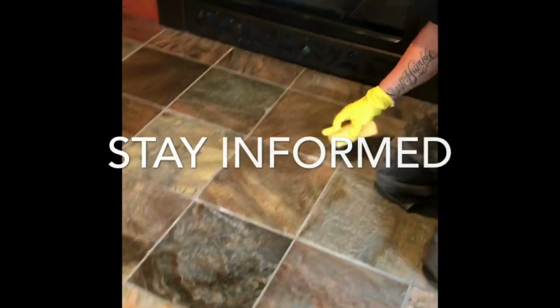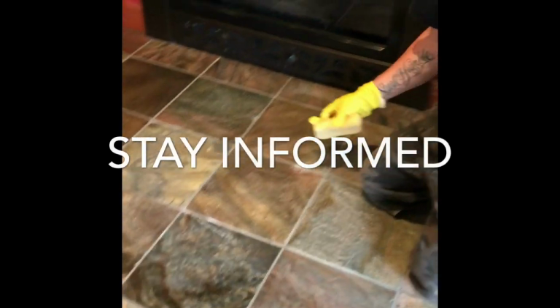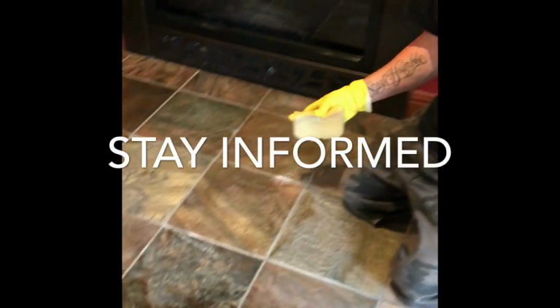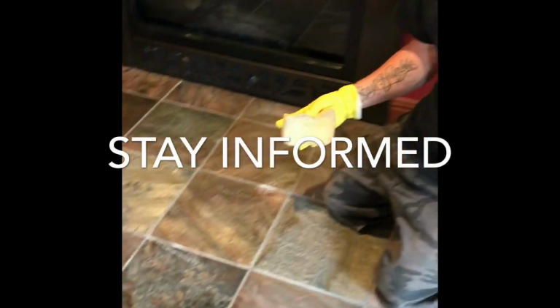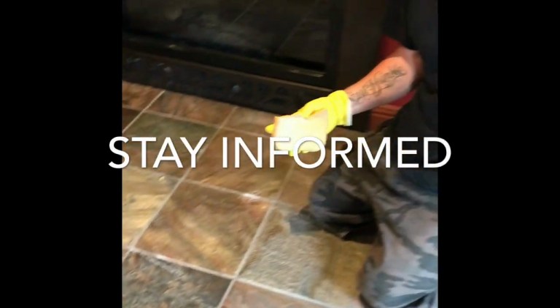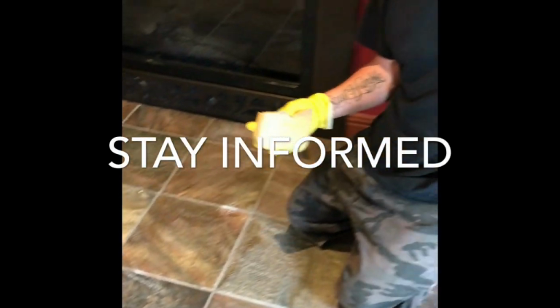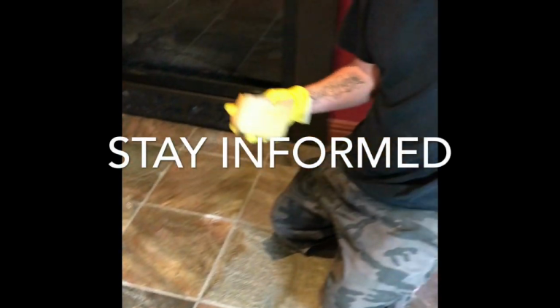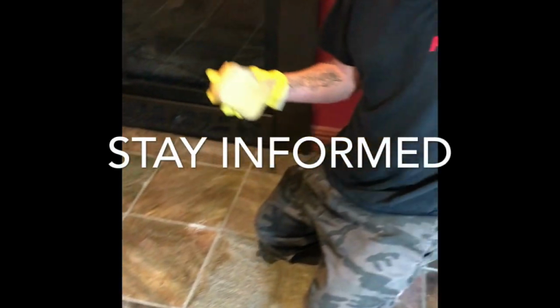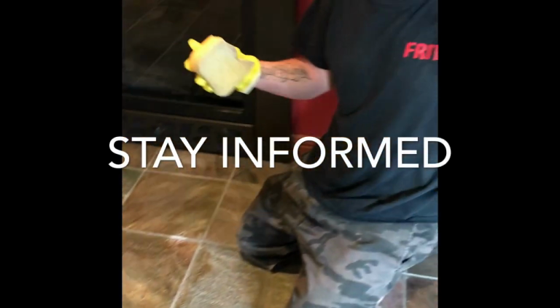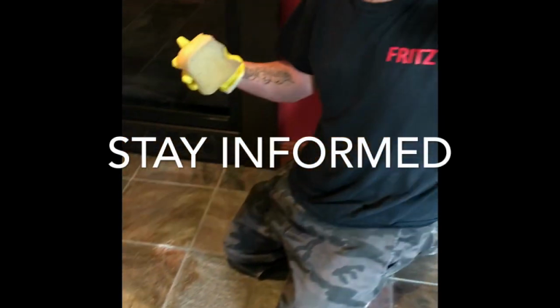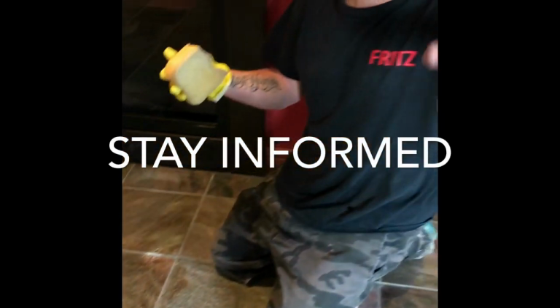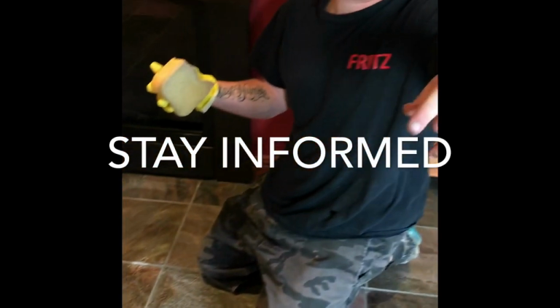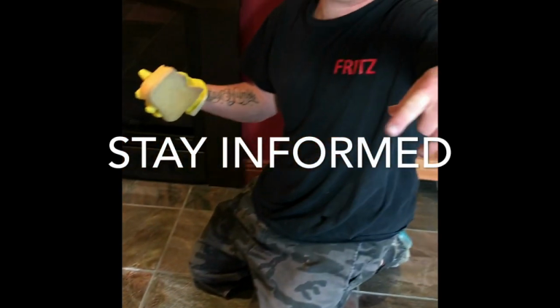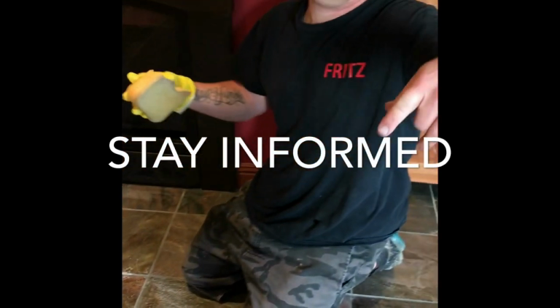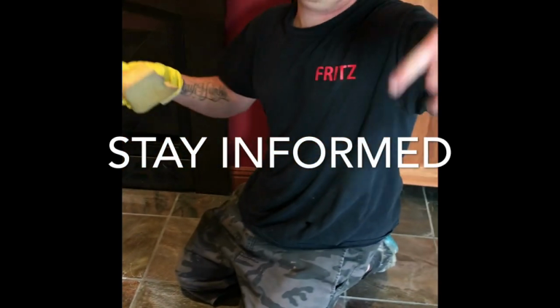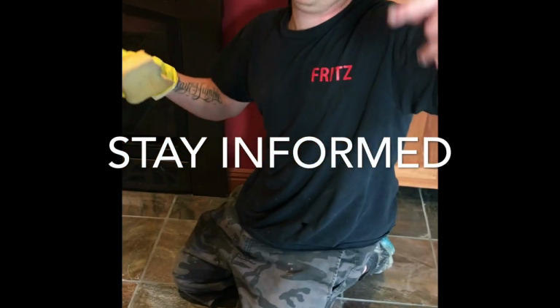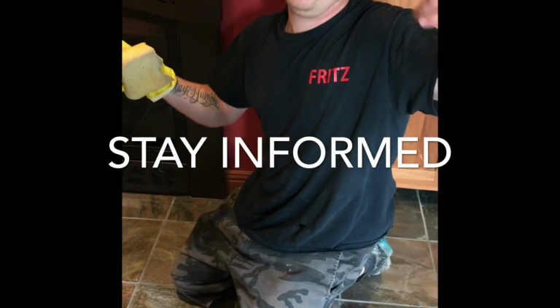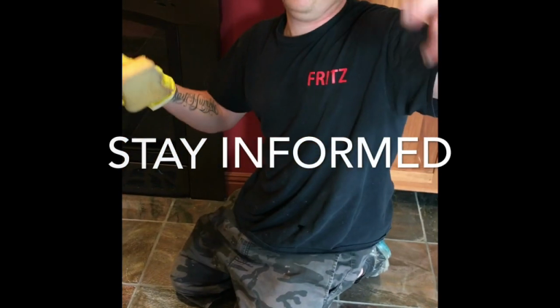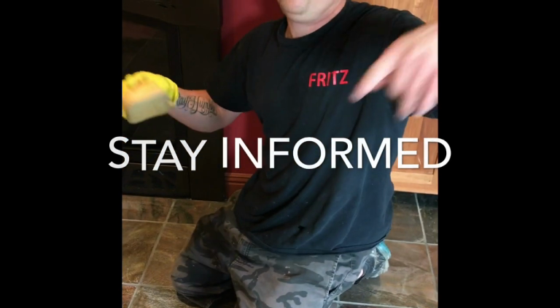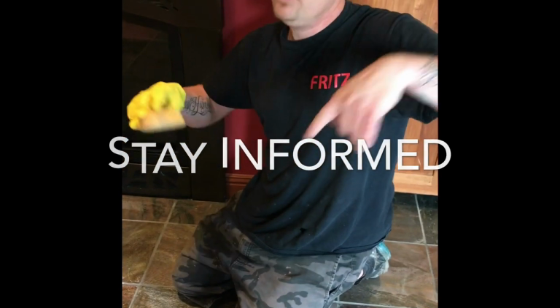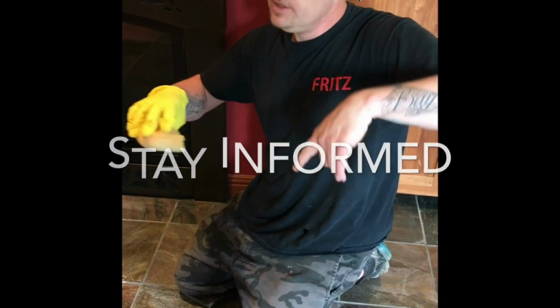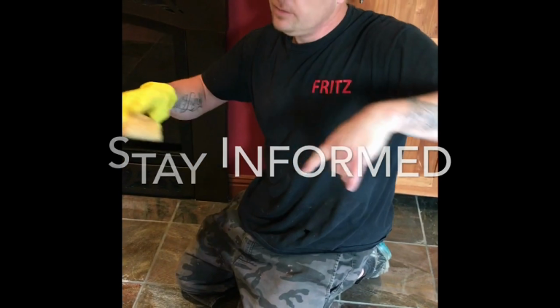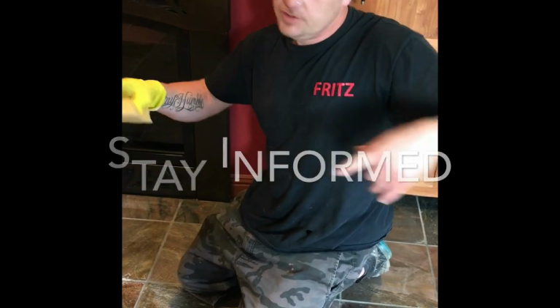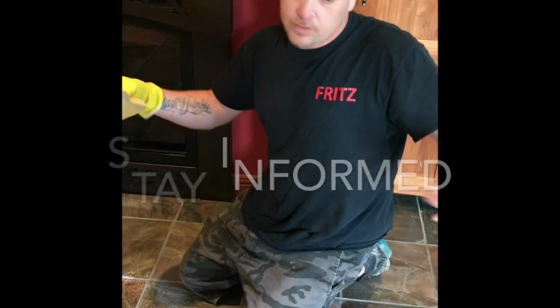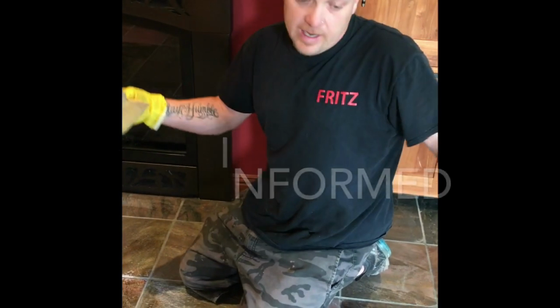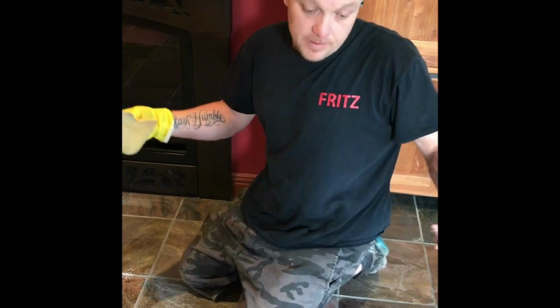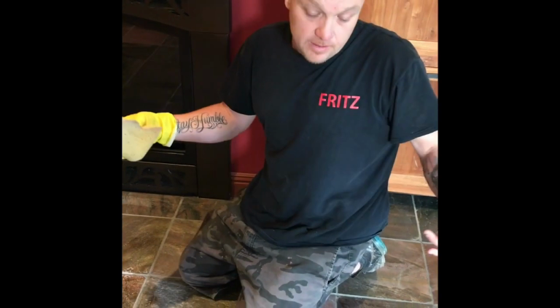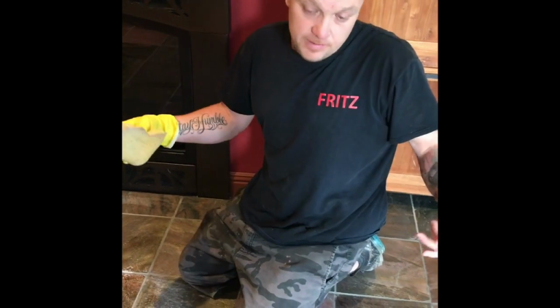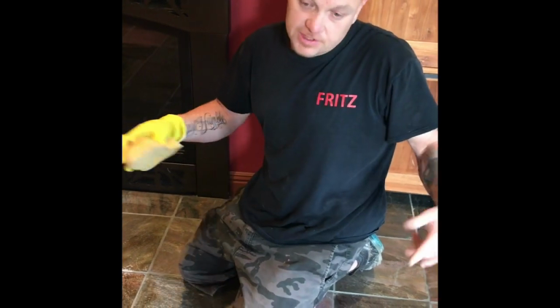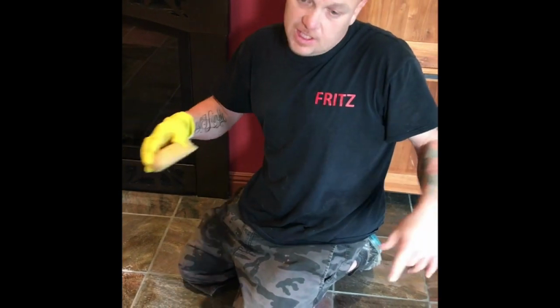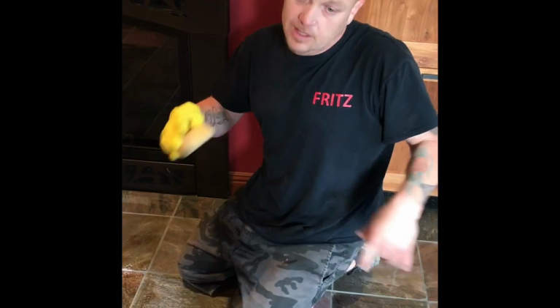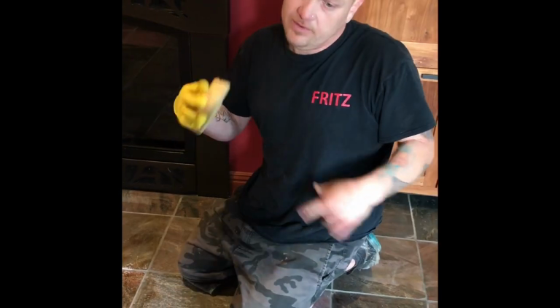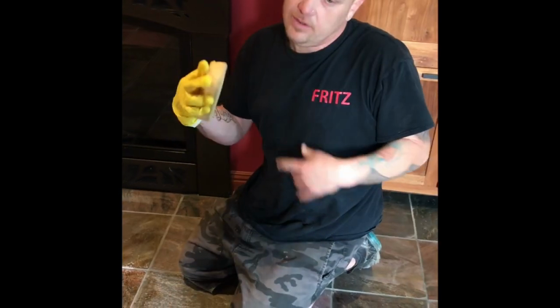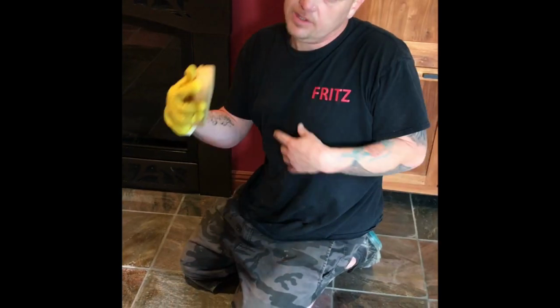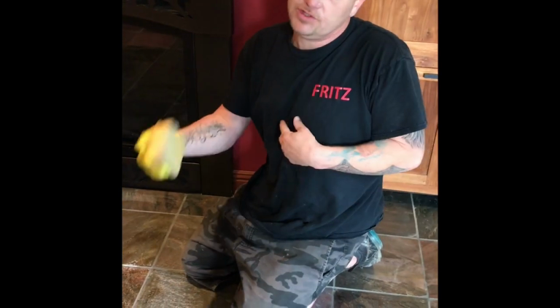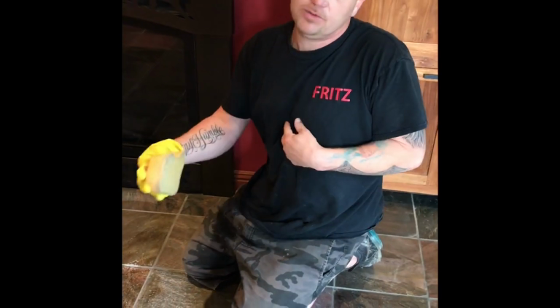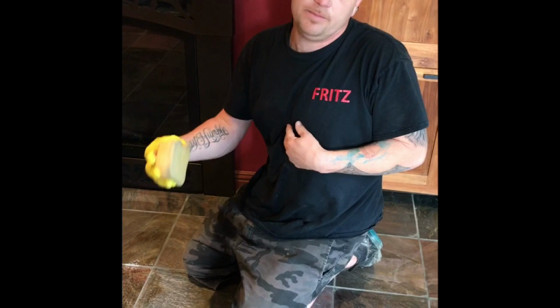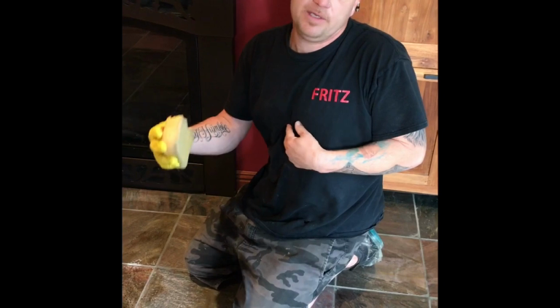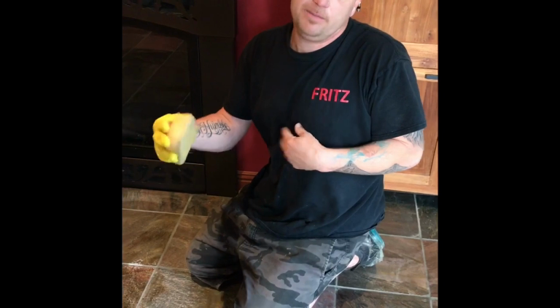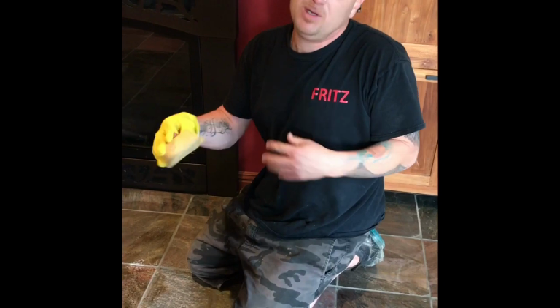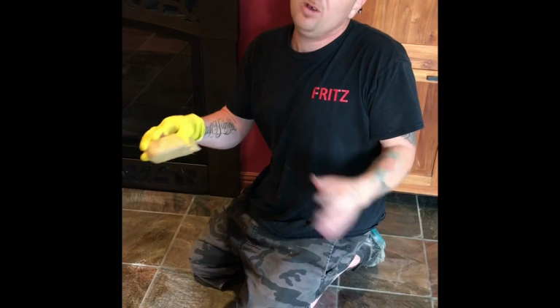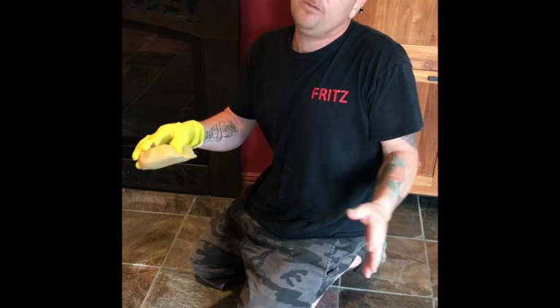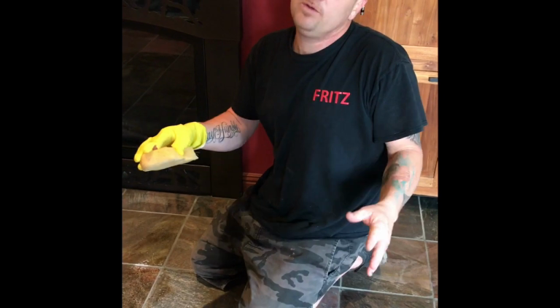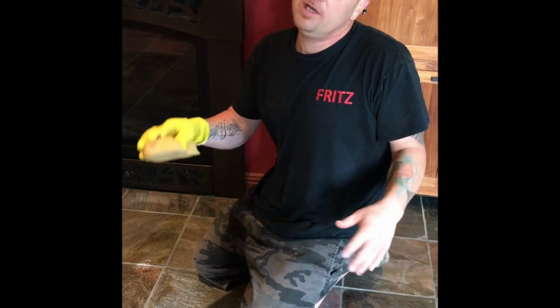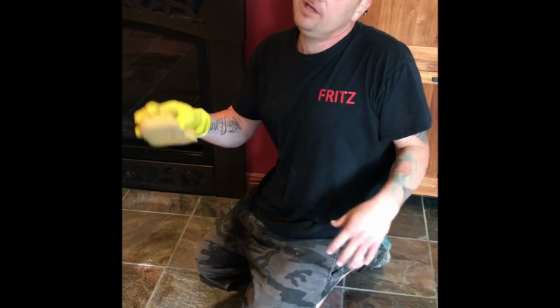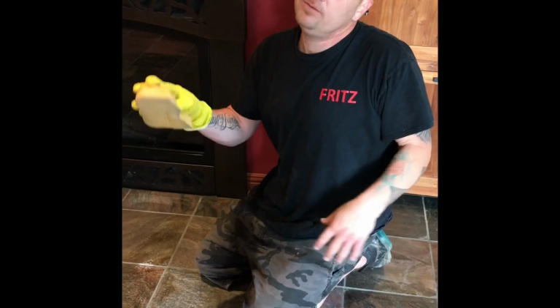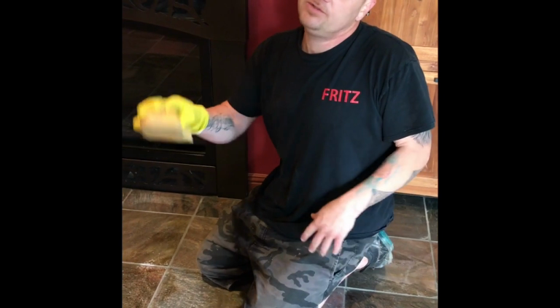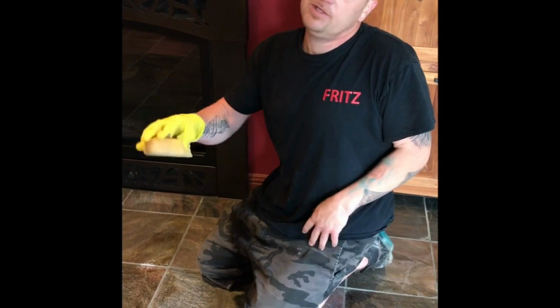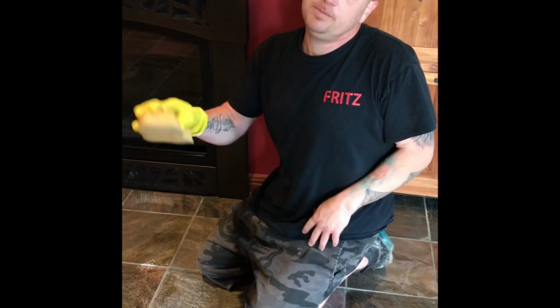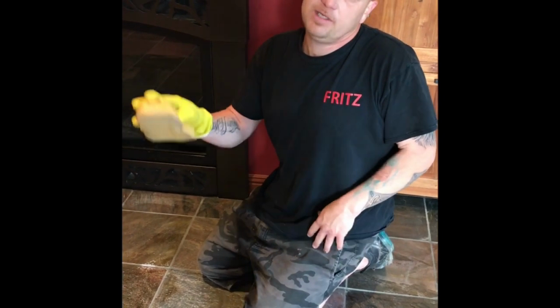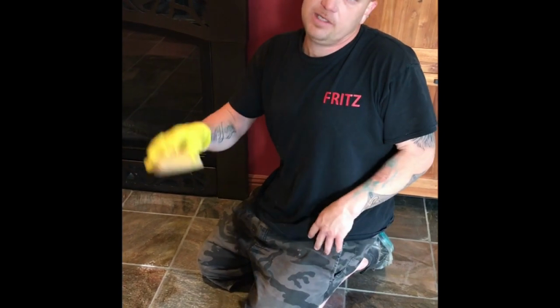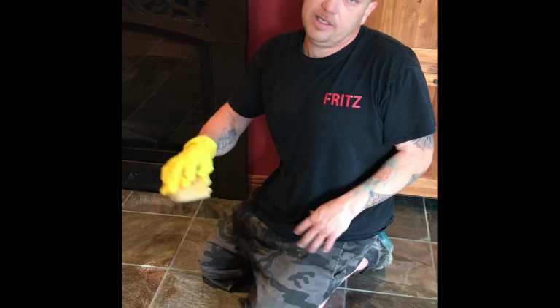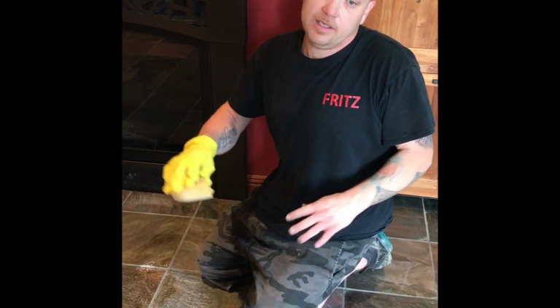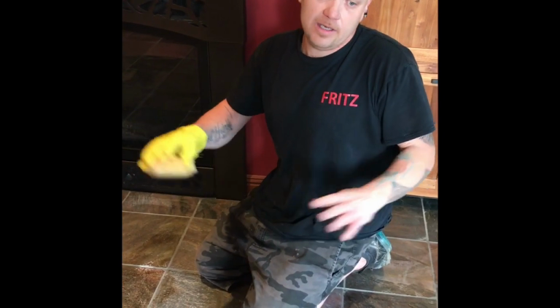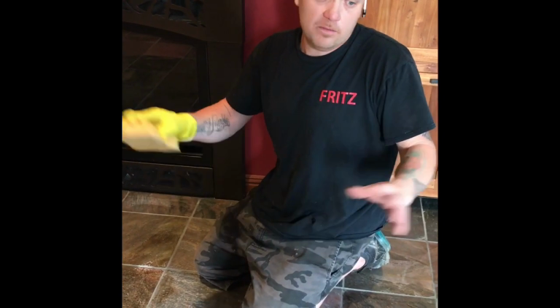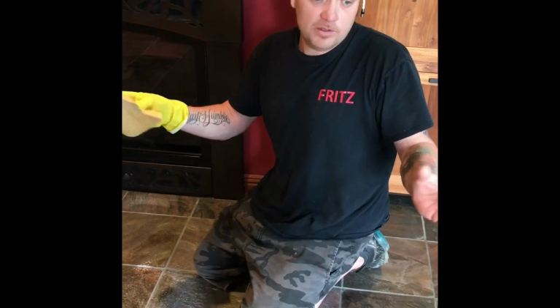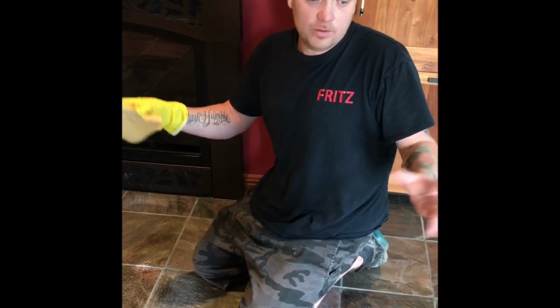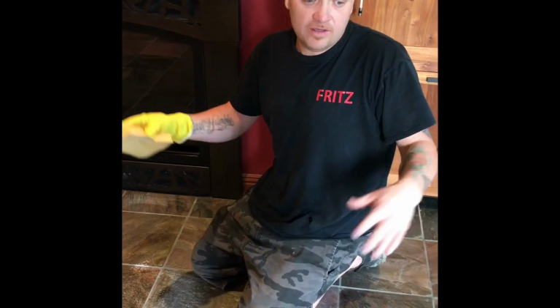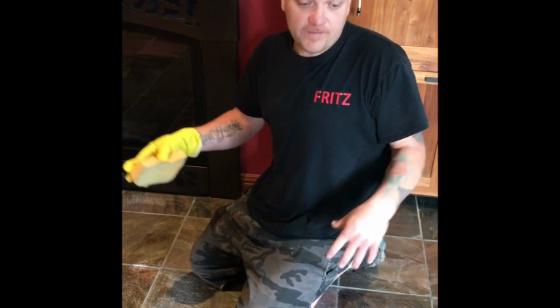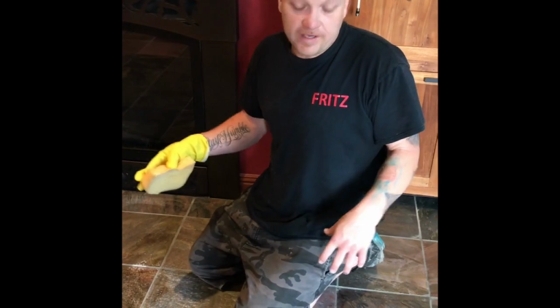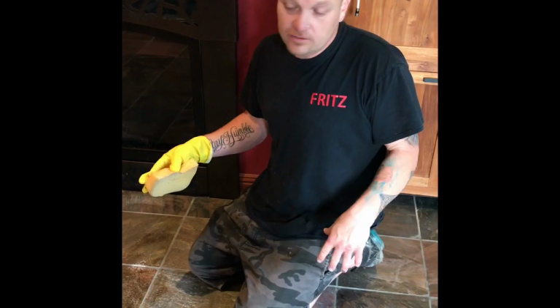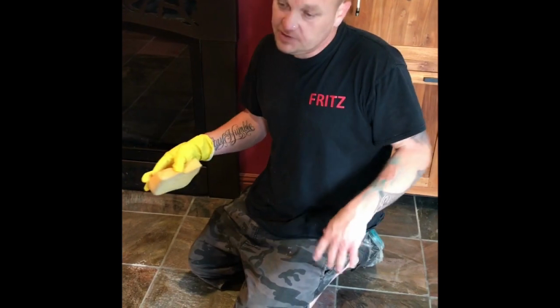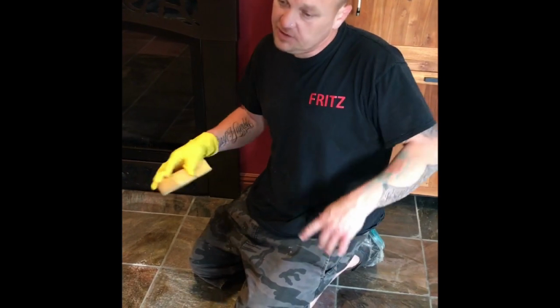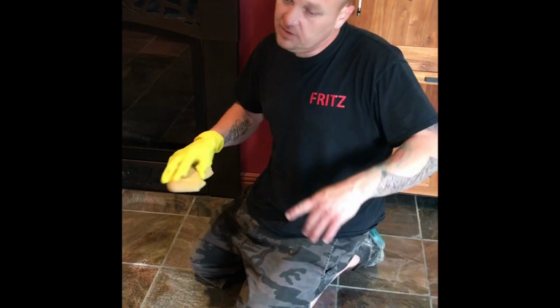Hey, we're out here in San Anselmo, California. We're just wrapping up a job. We already stripped it. Been here a few days. We stripped it, cleaned it, and now we're doing the final seal.